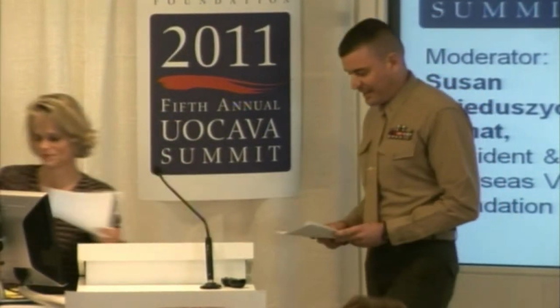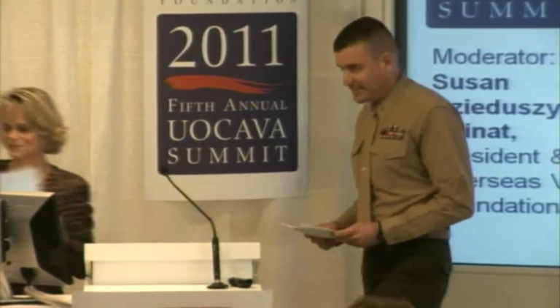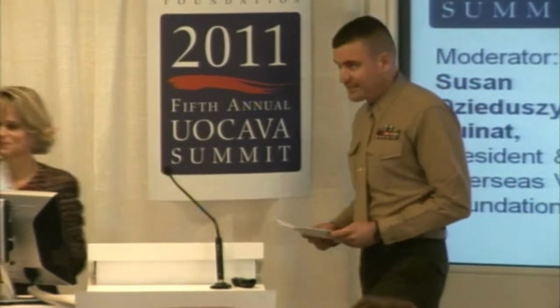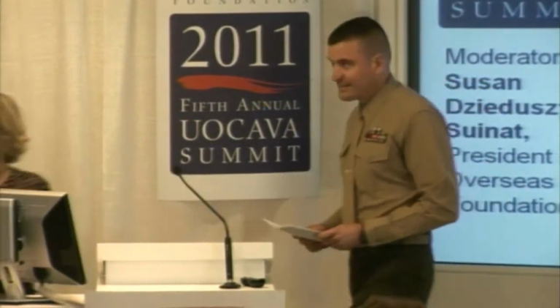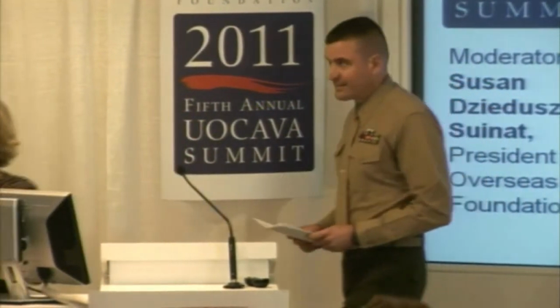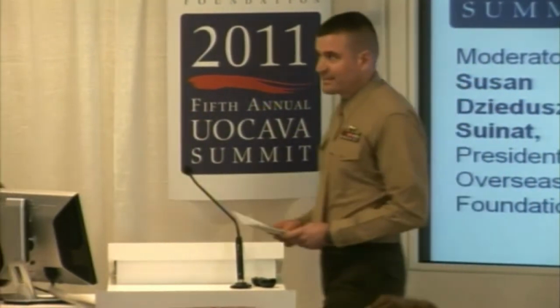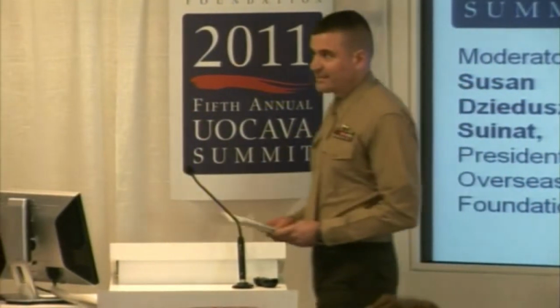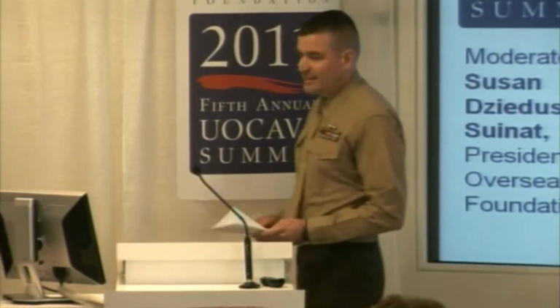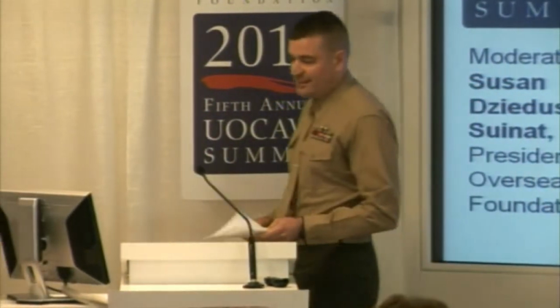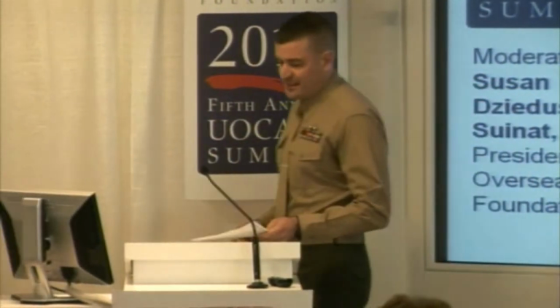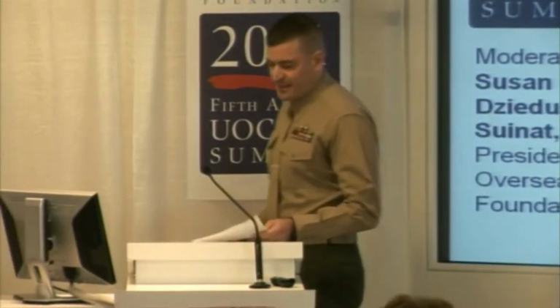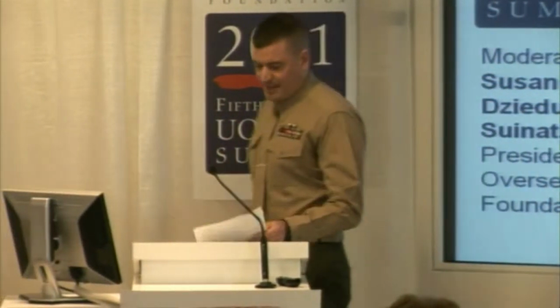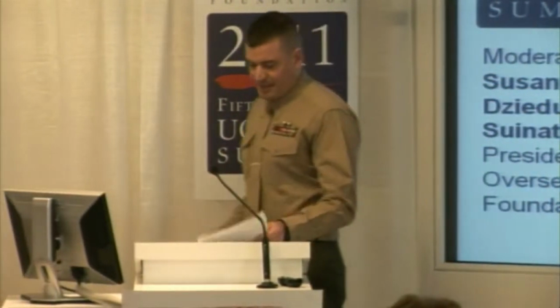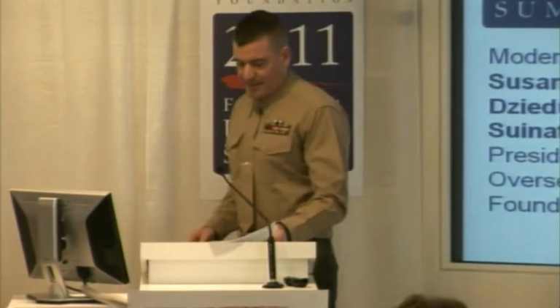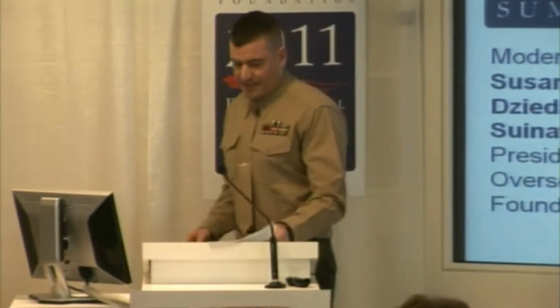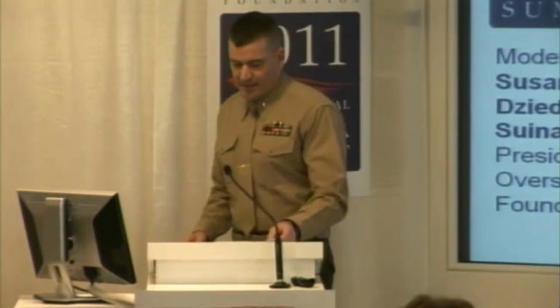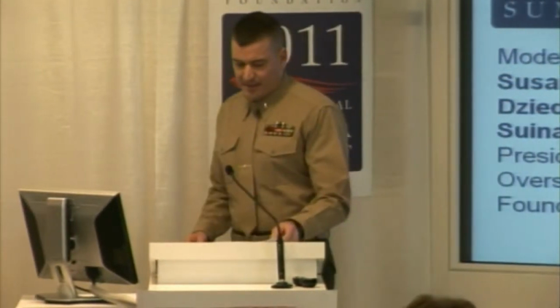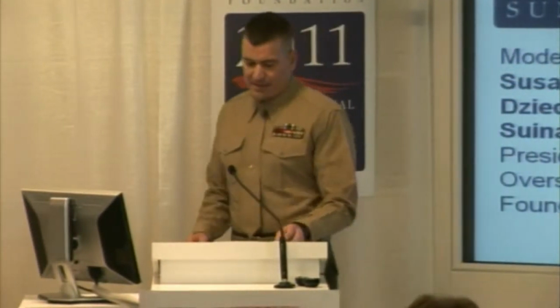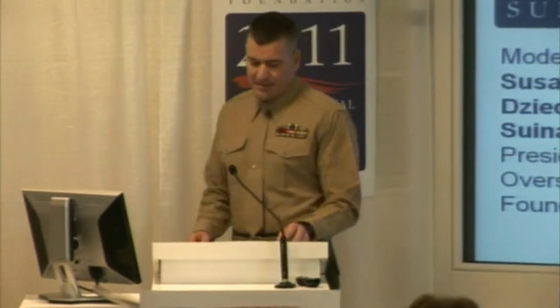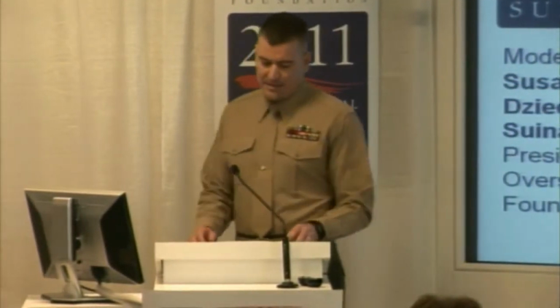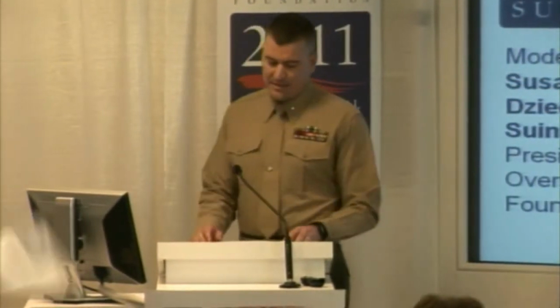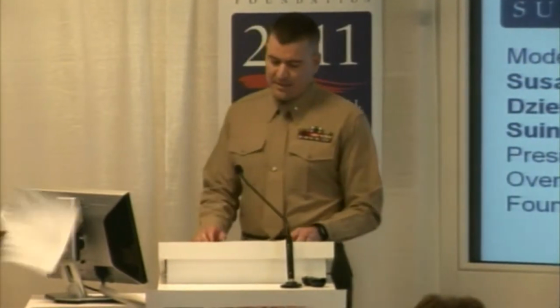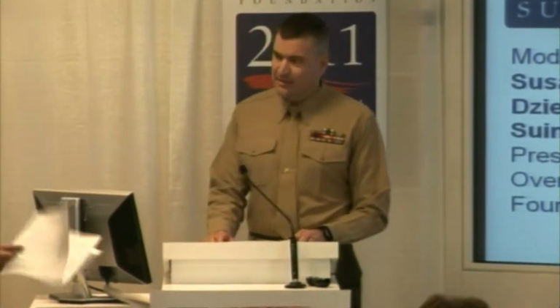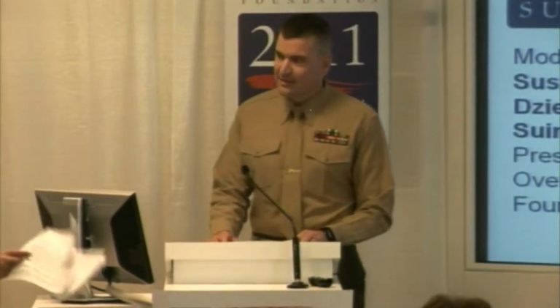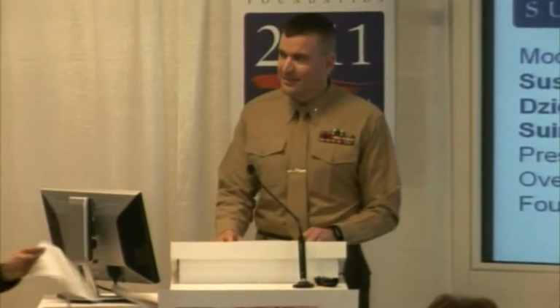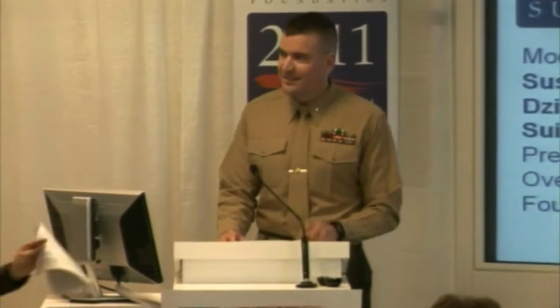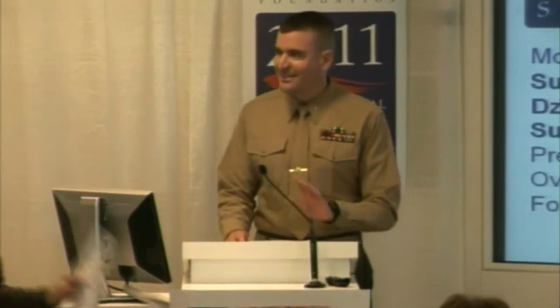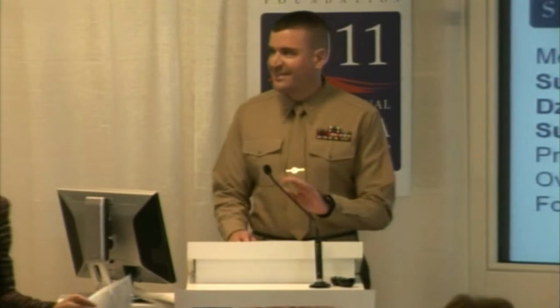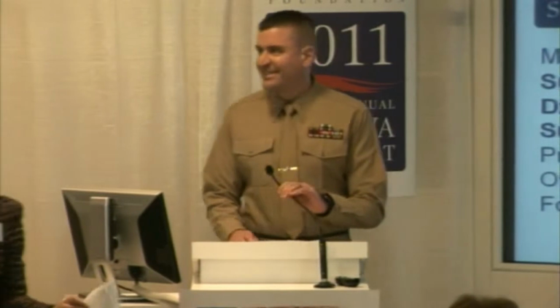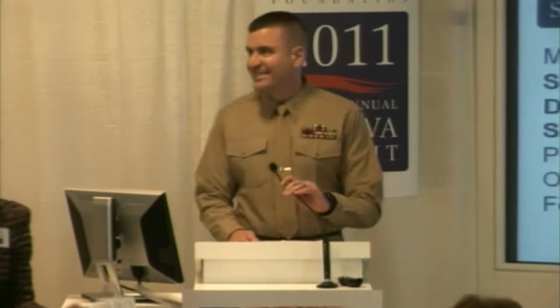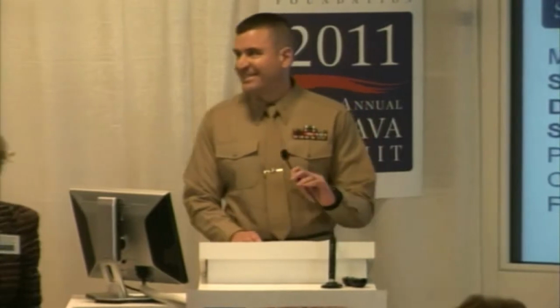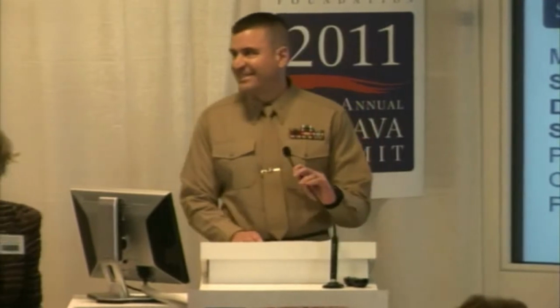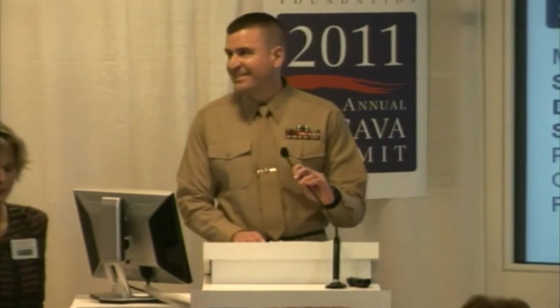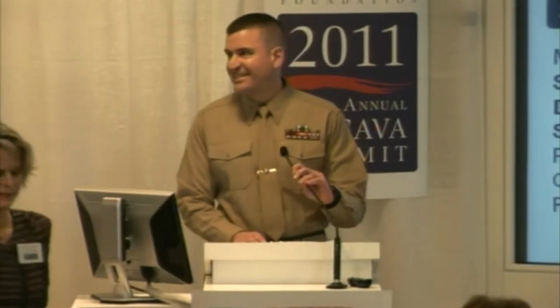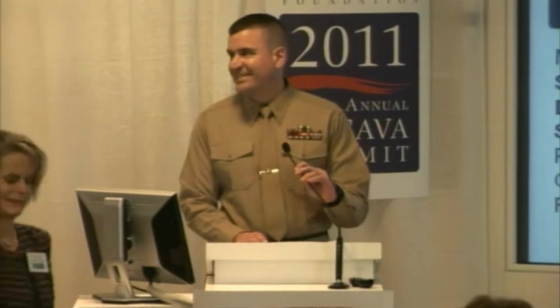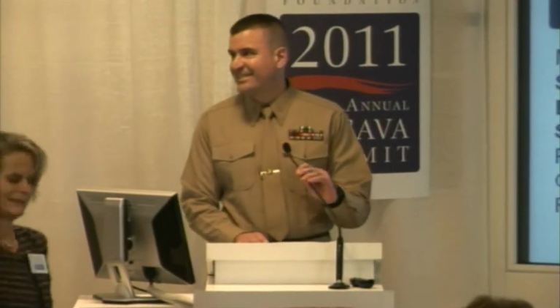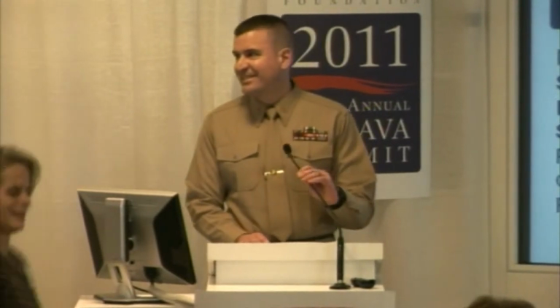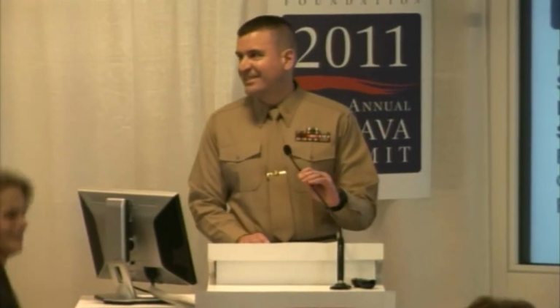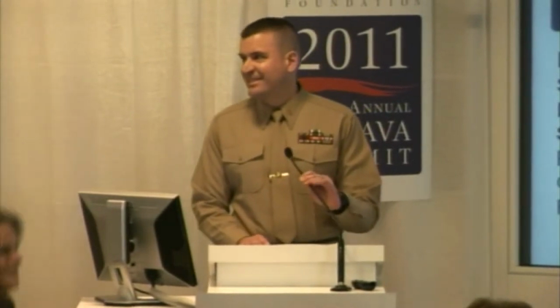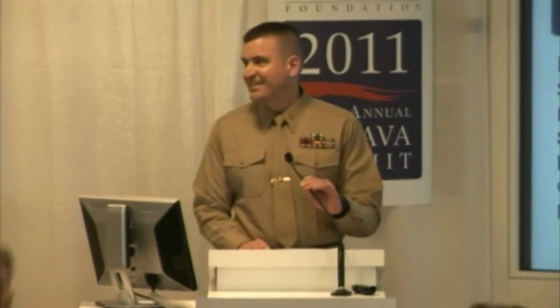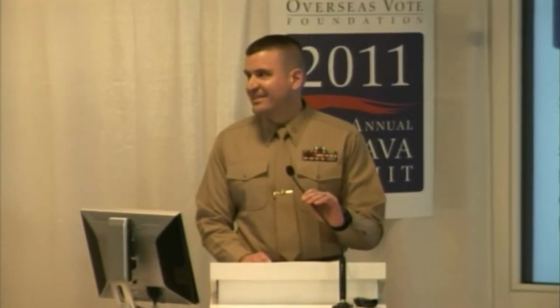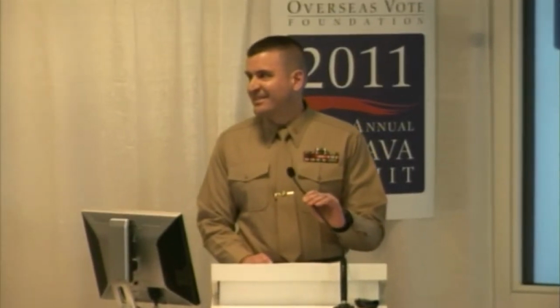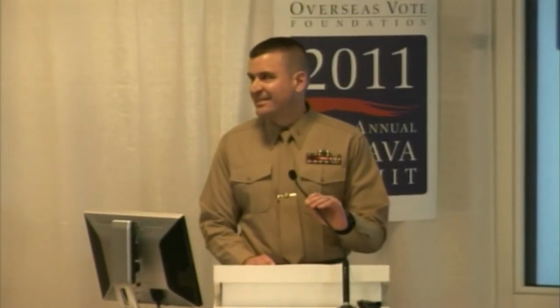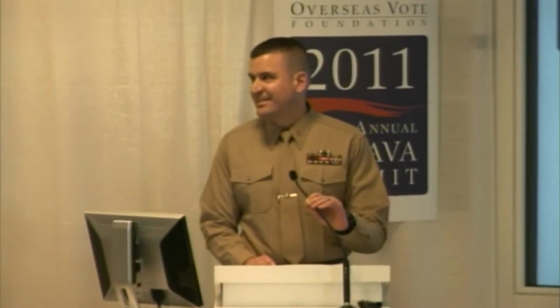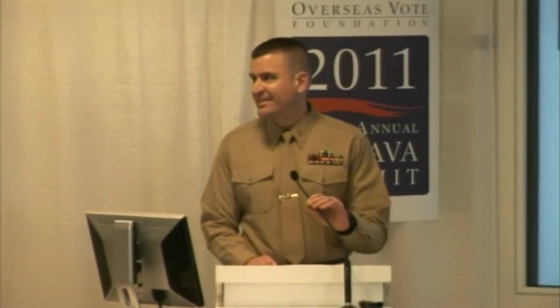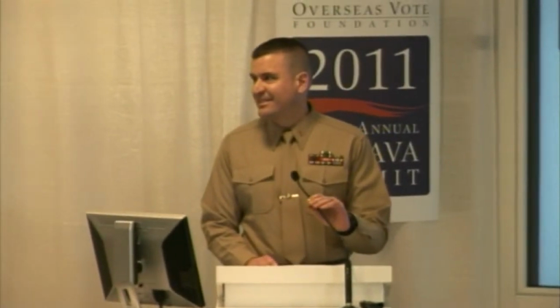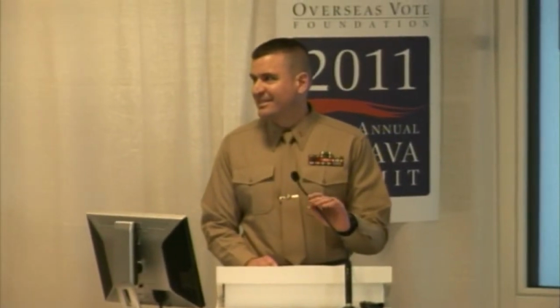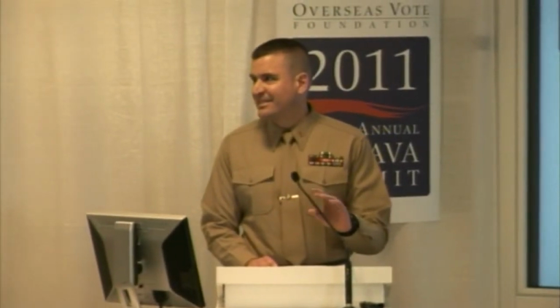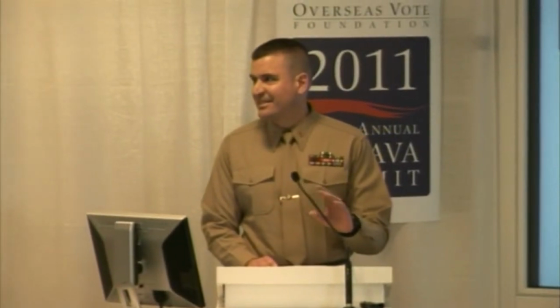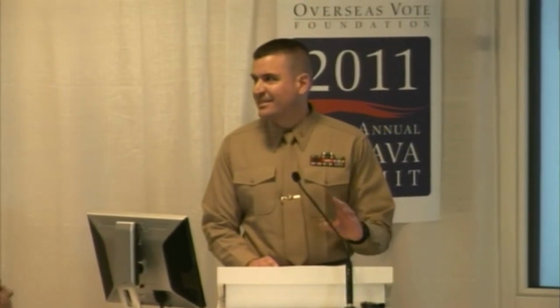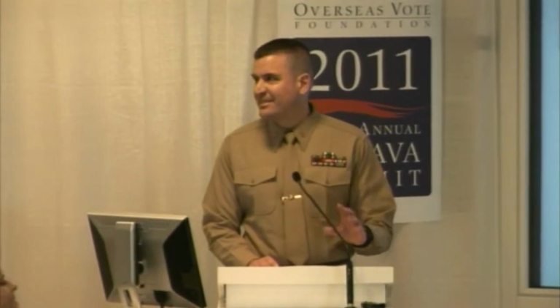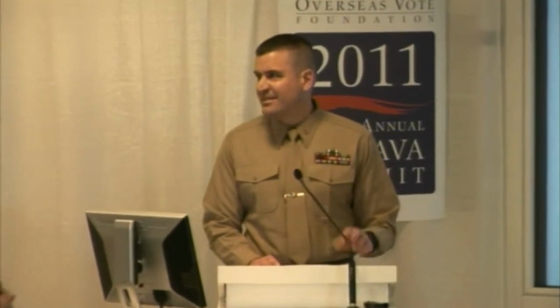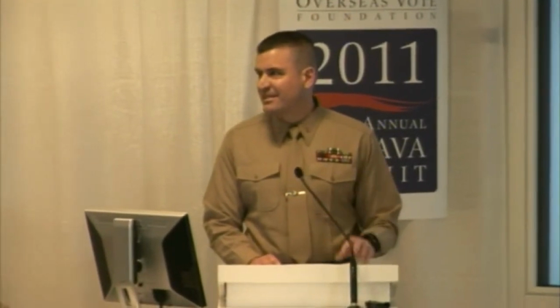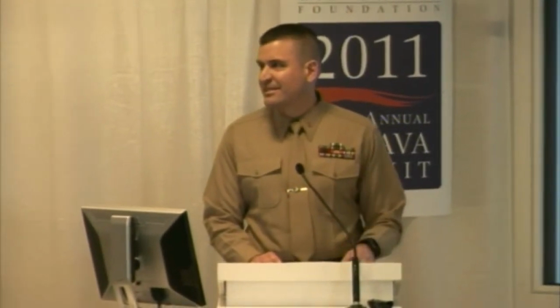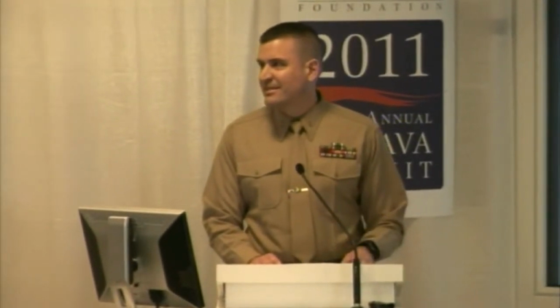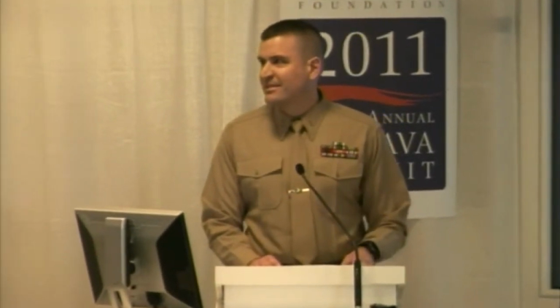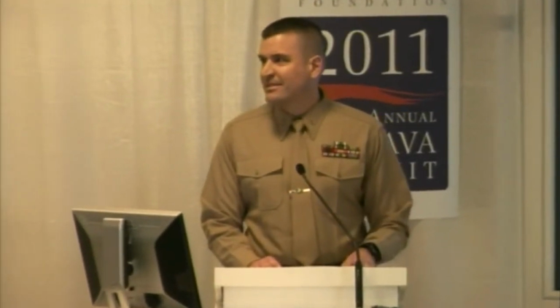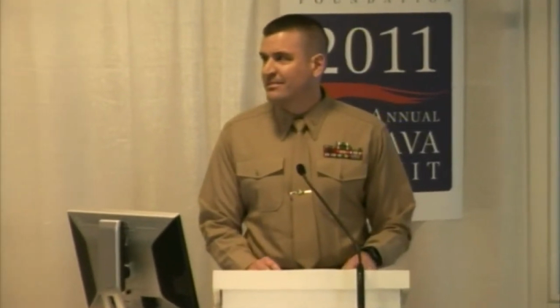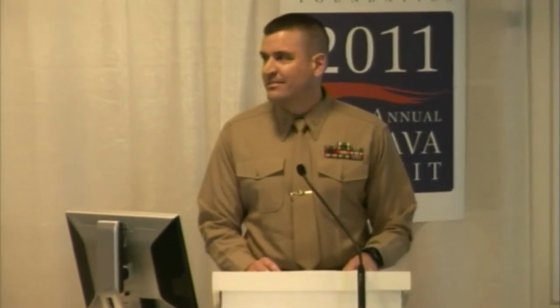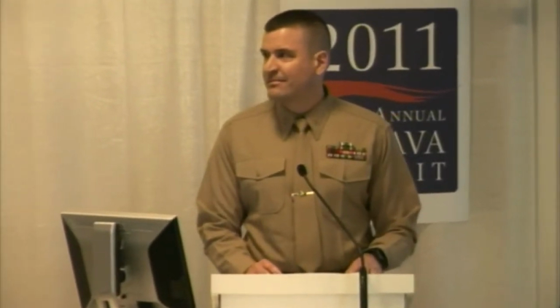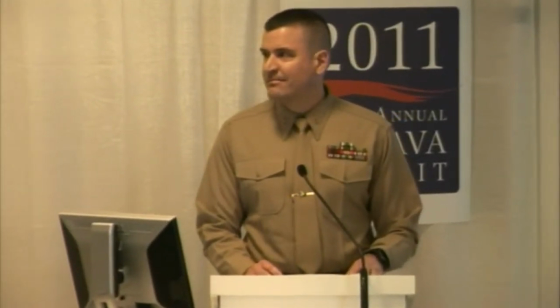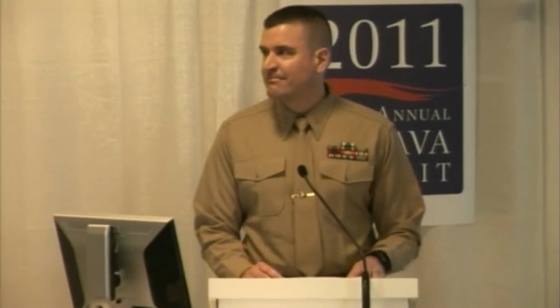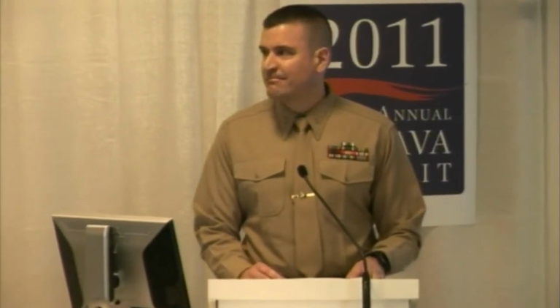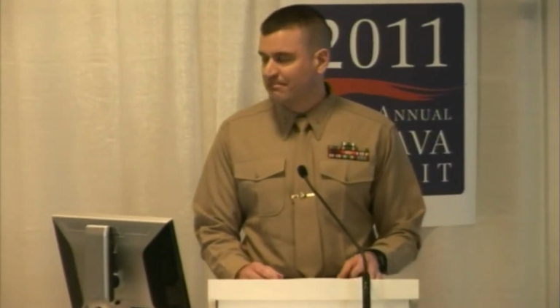I'm the timekeeper. I will give you a signal at one minute, and then I'm going to start to cut you off.